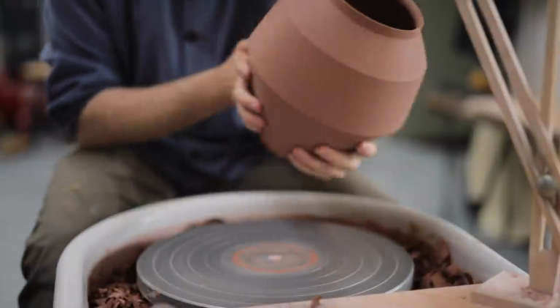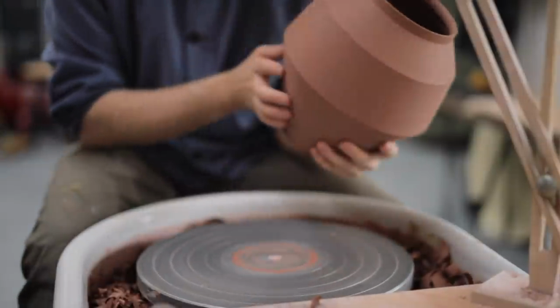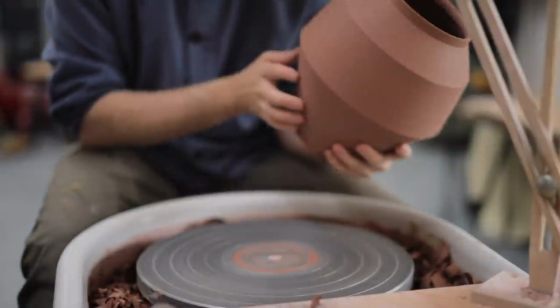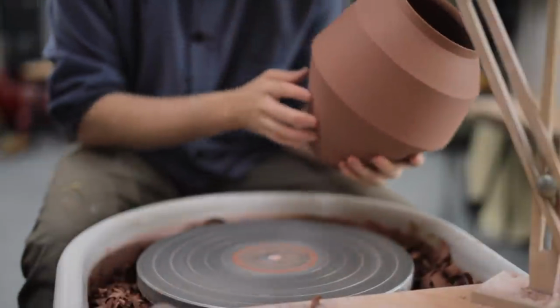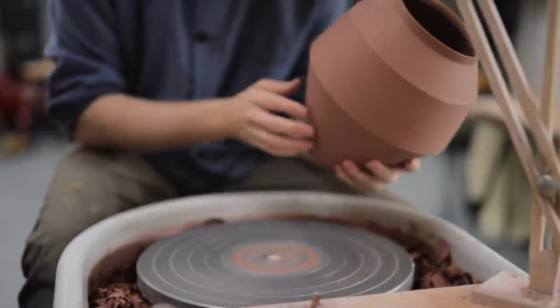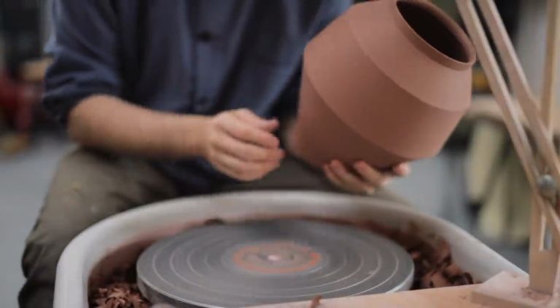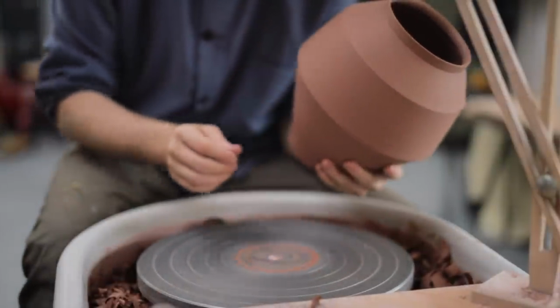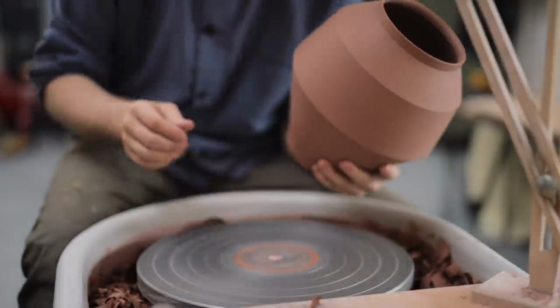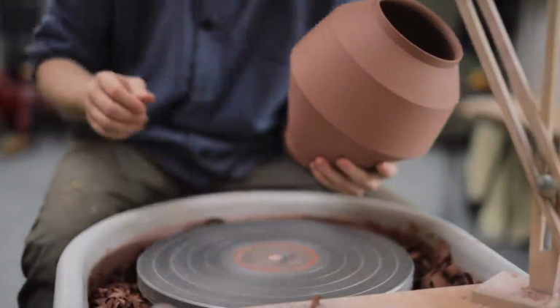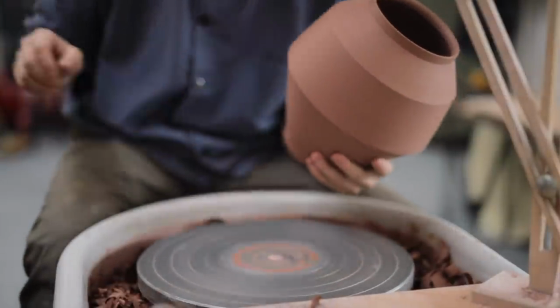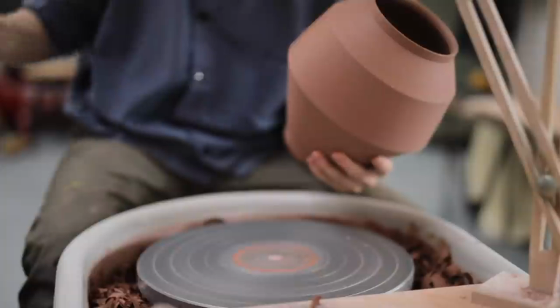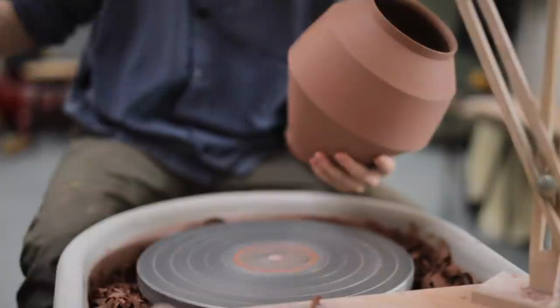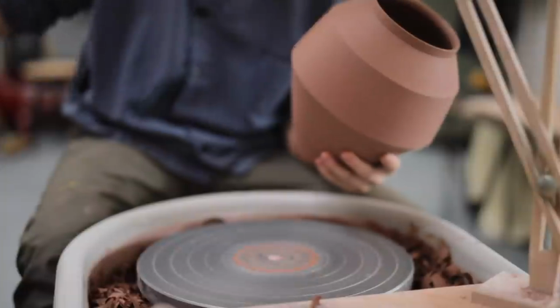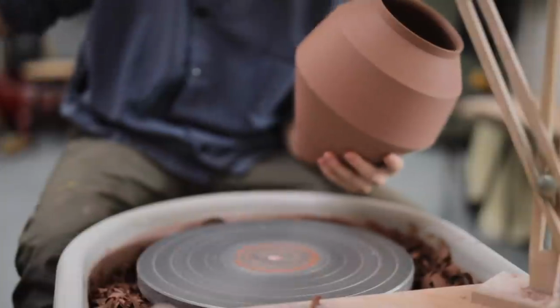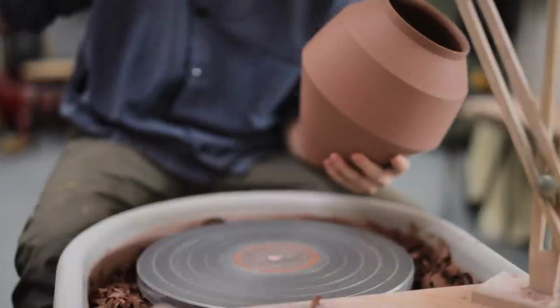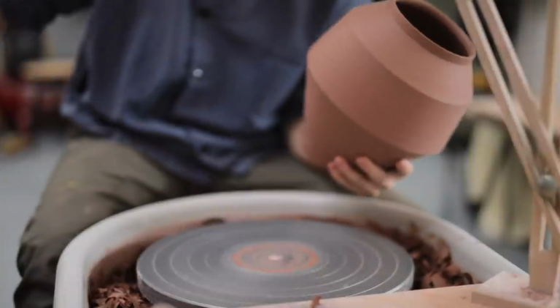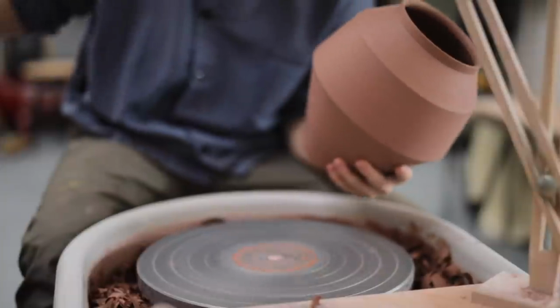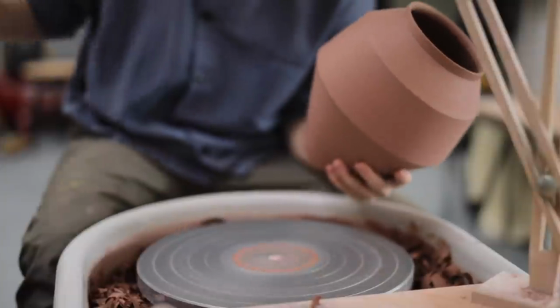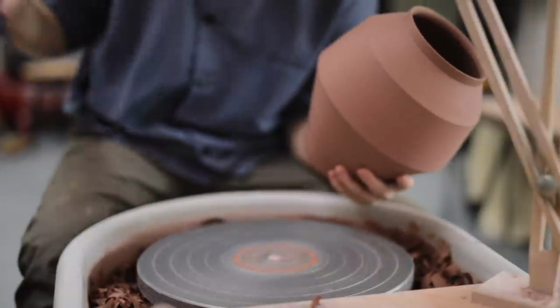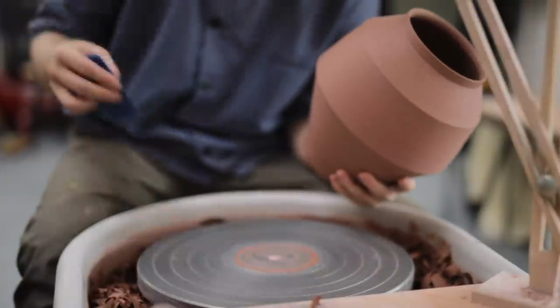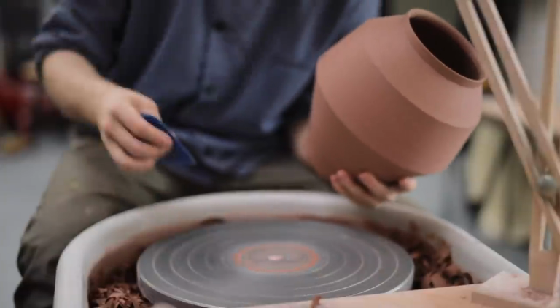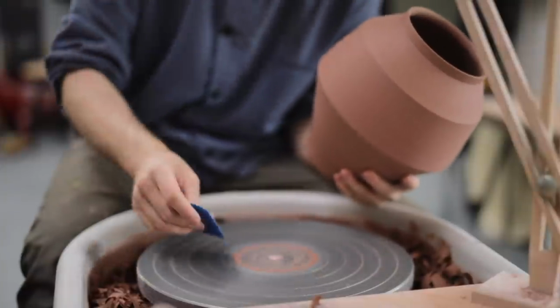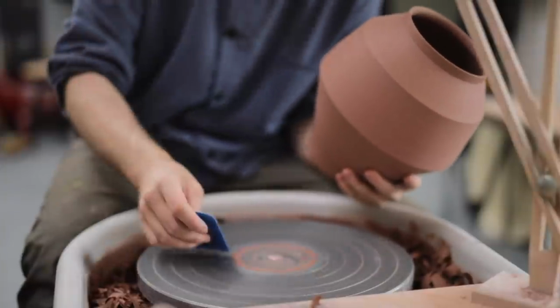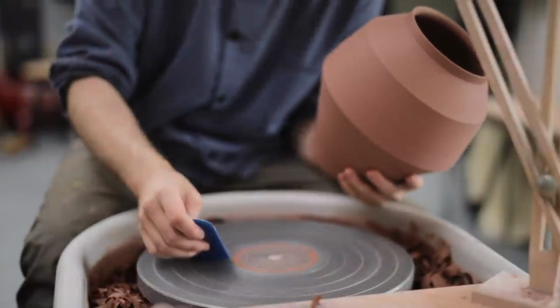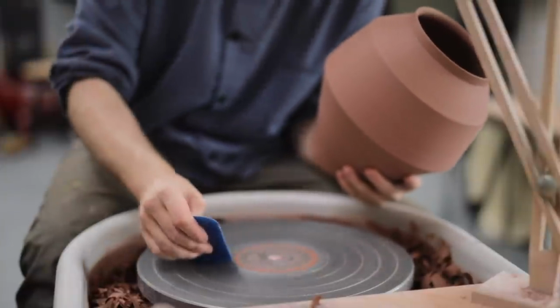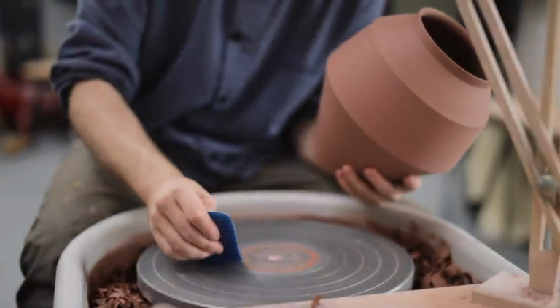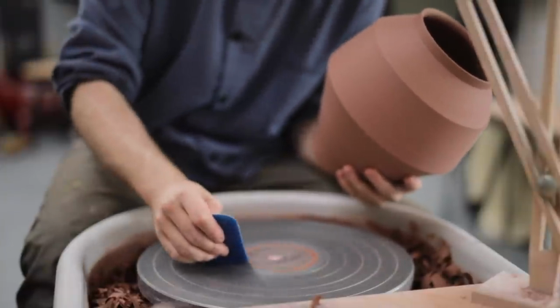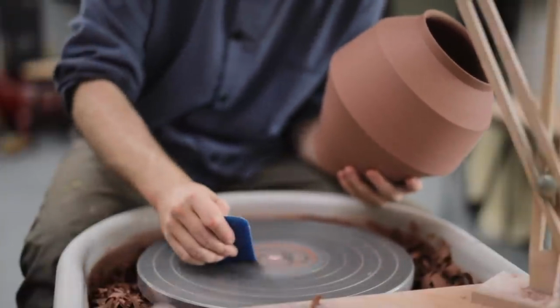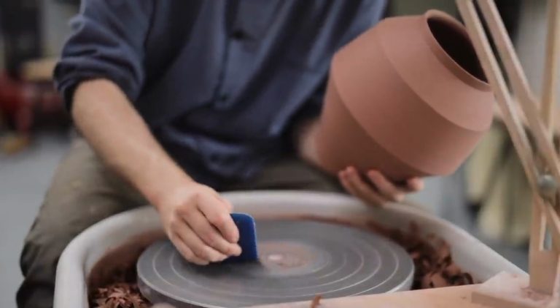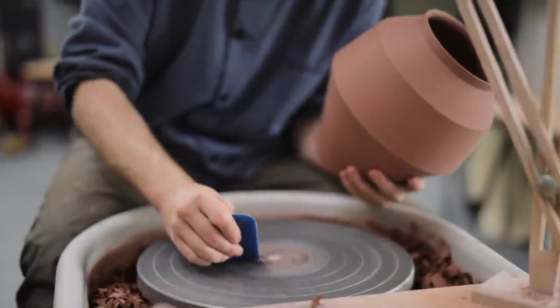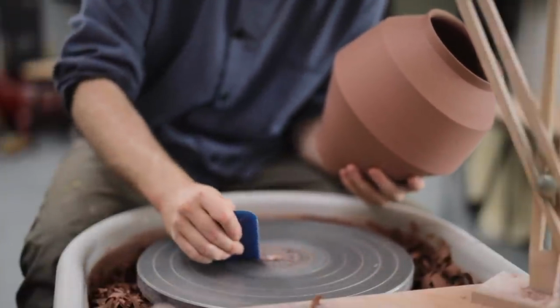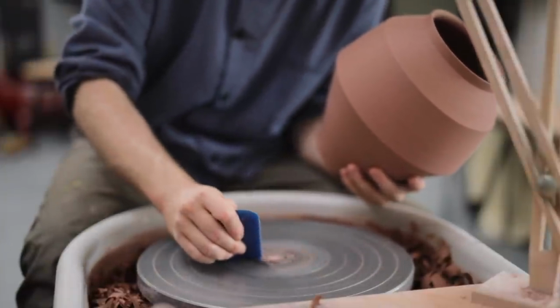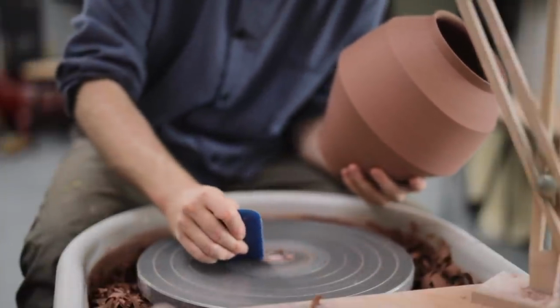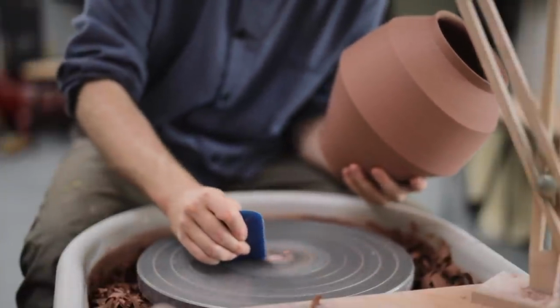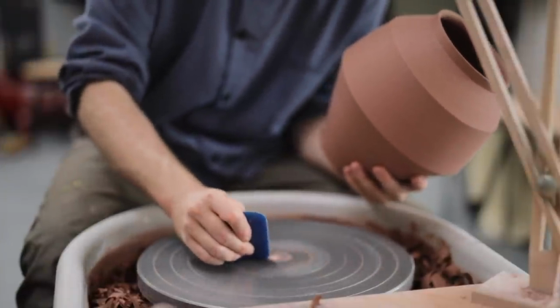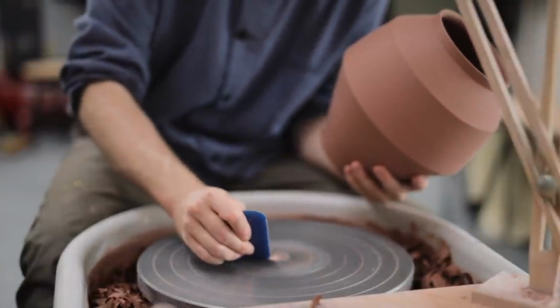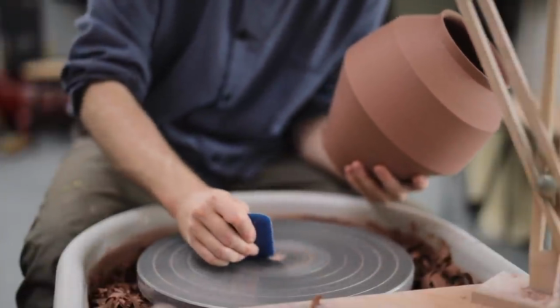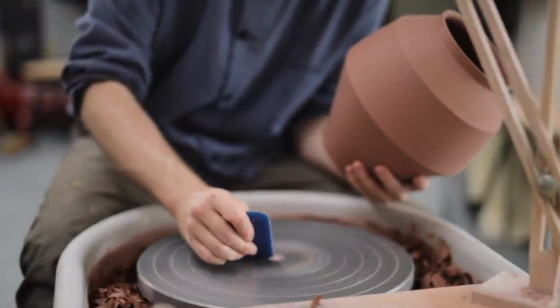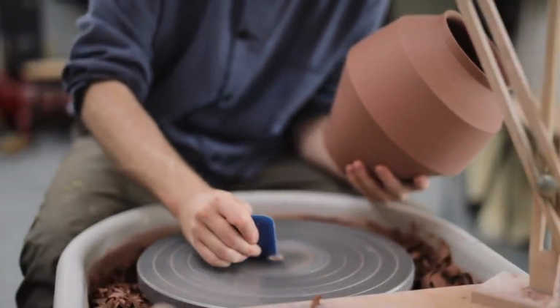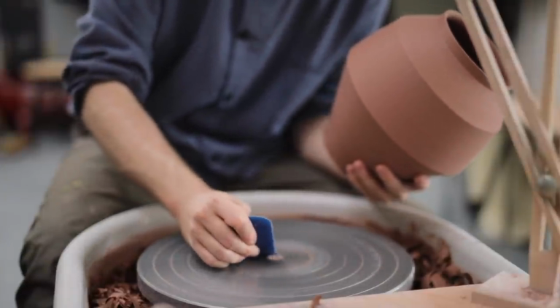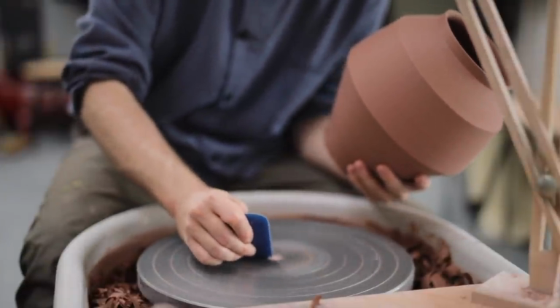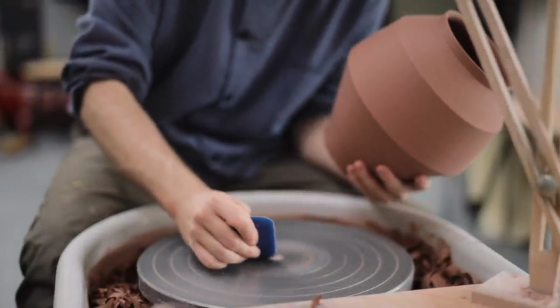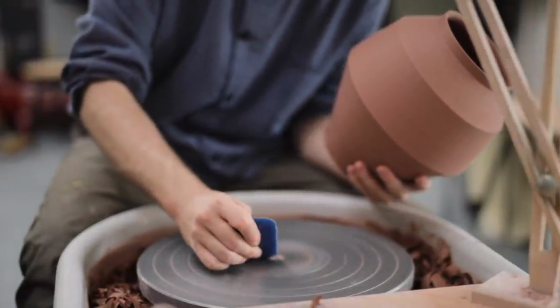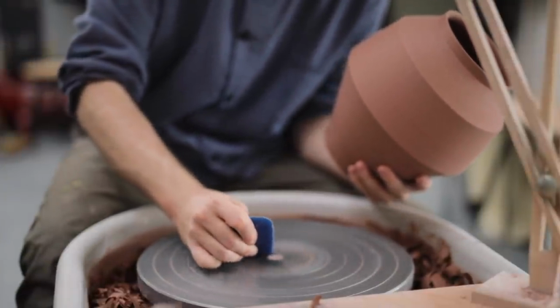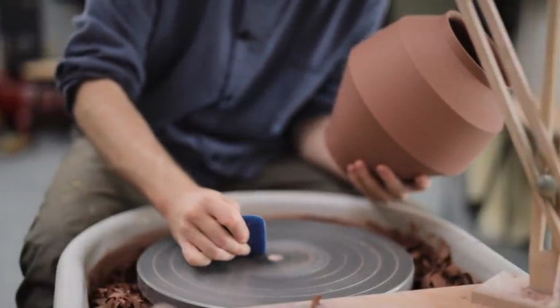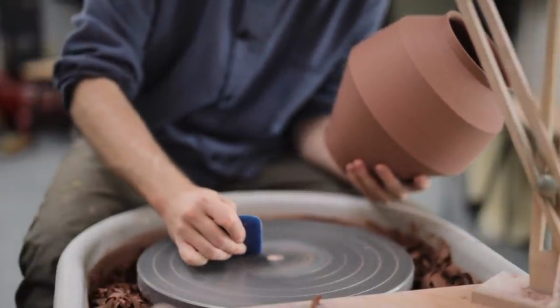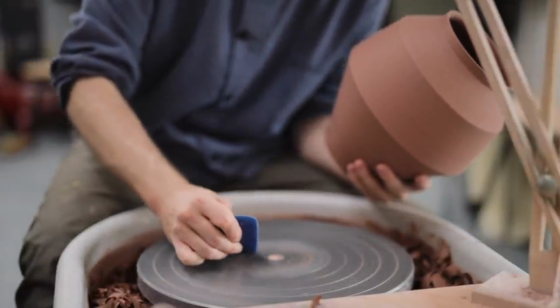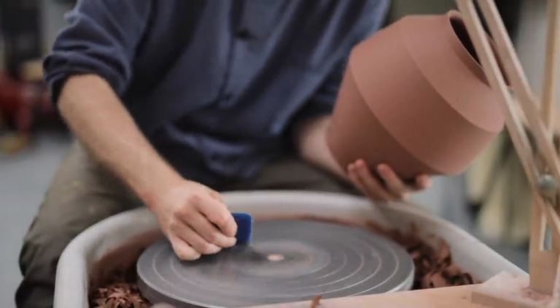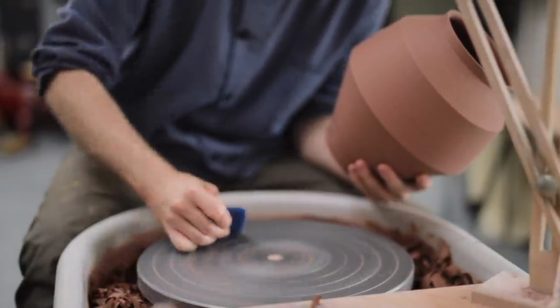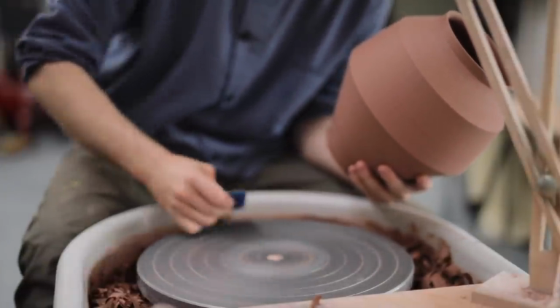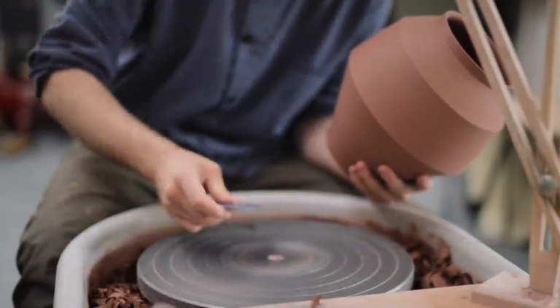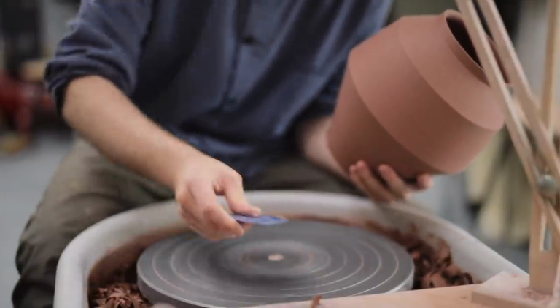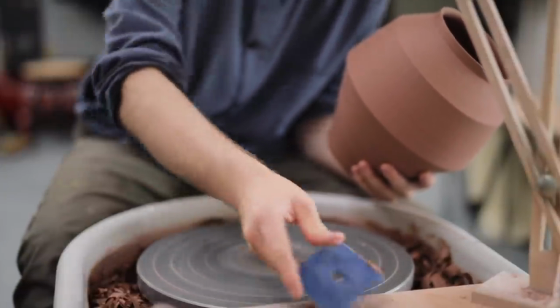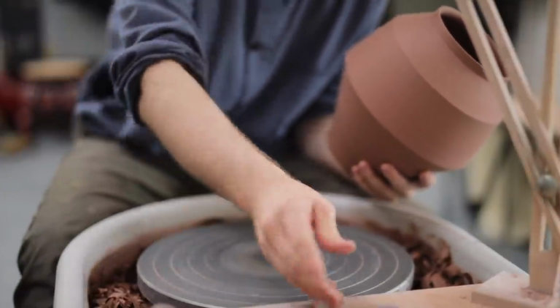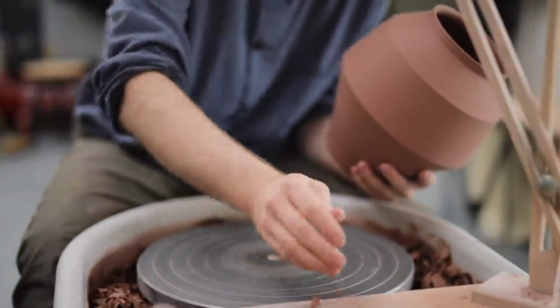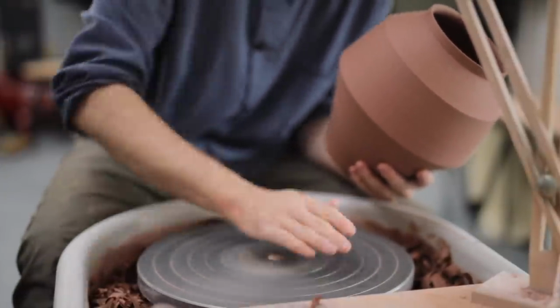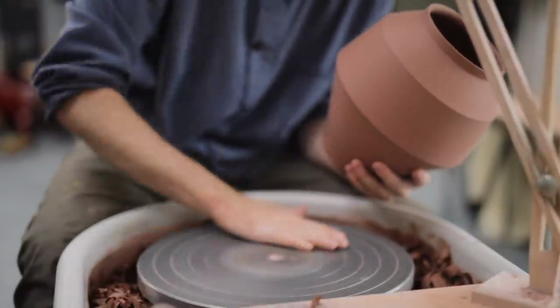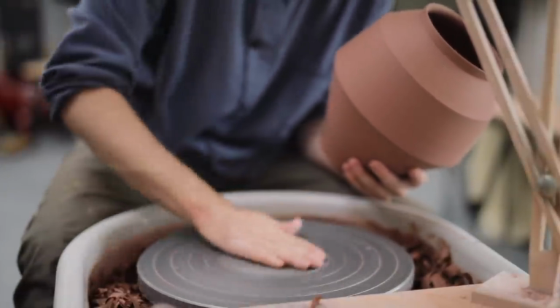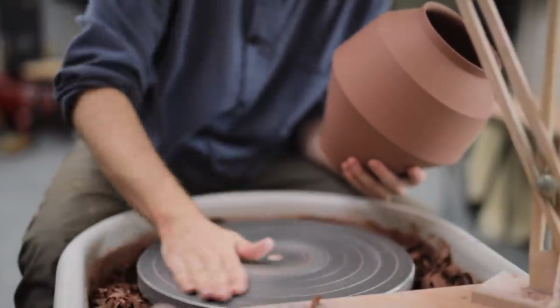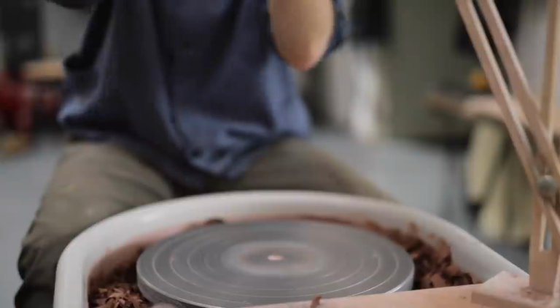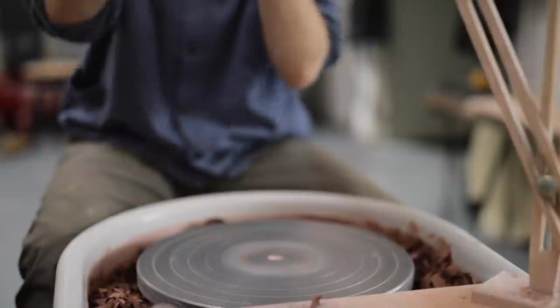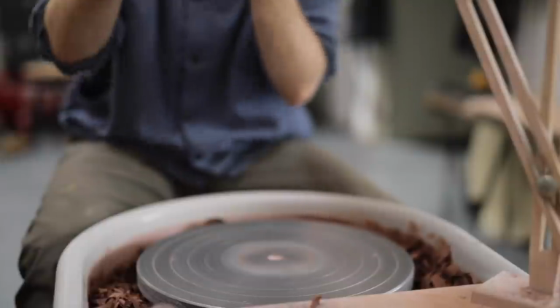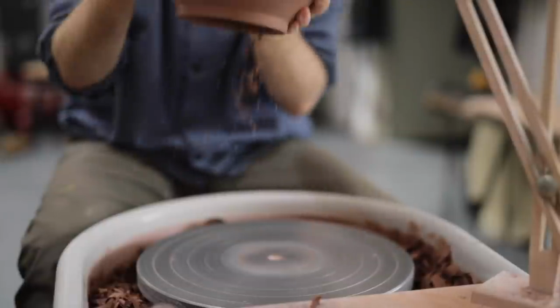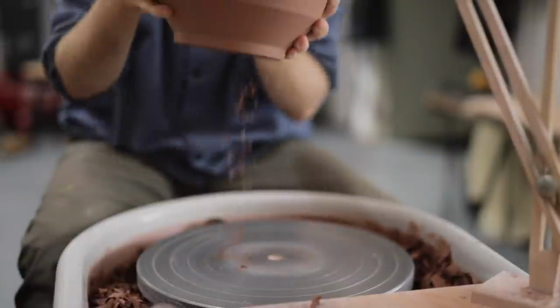I then remove the pot with a knife, scrape clean the wheelhead, and flip the pot over so that I can trim the footring.